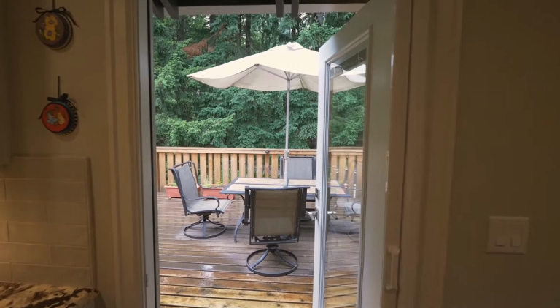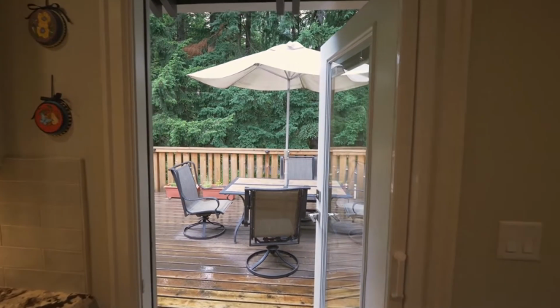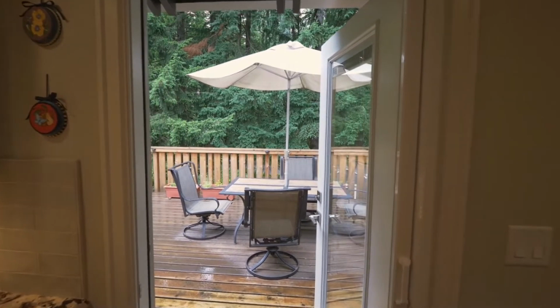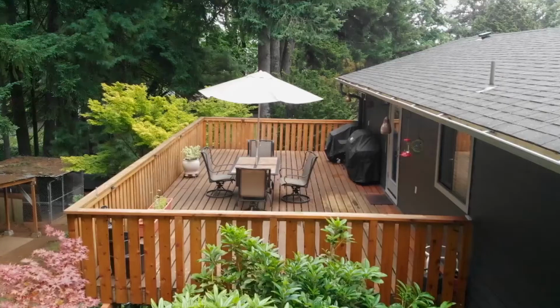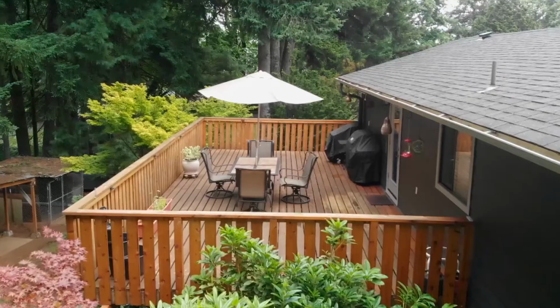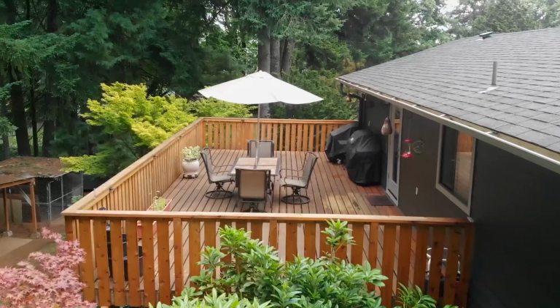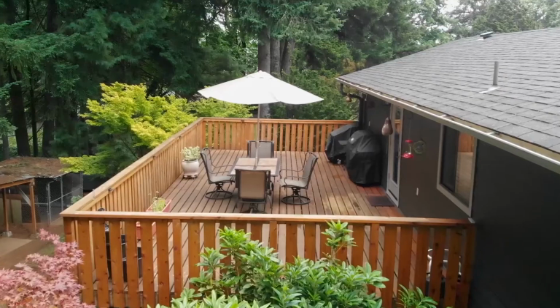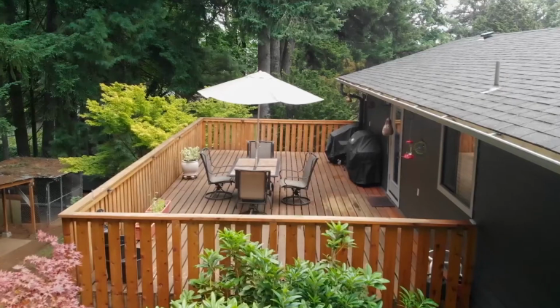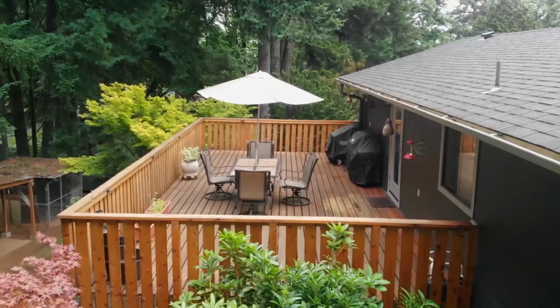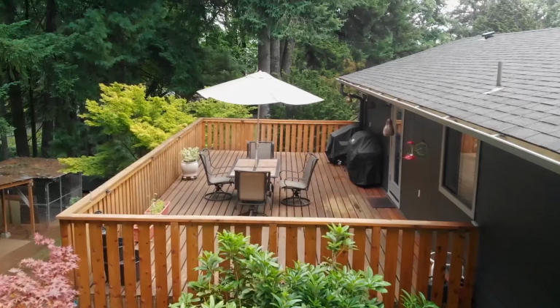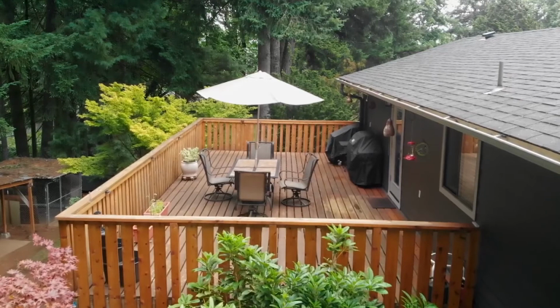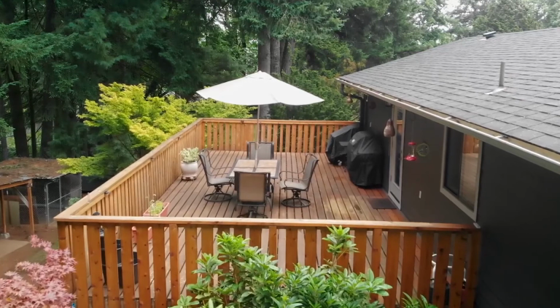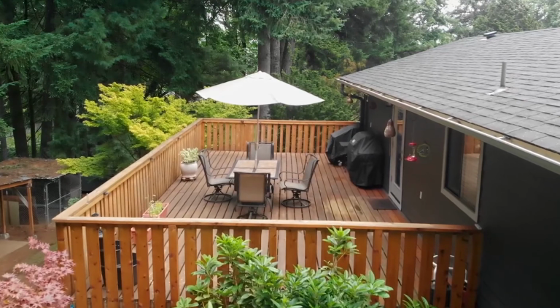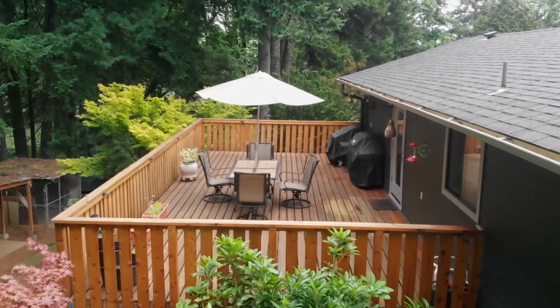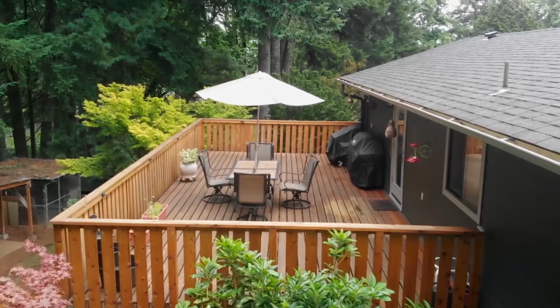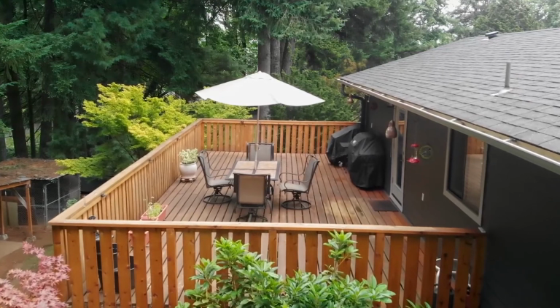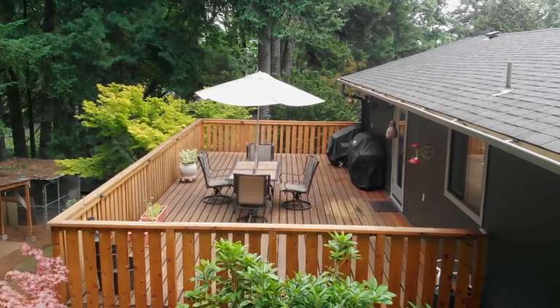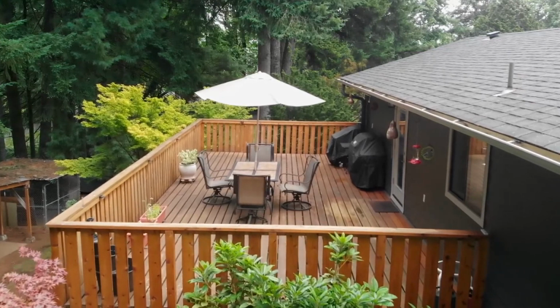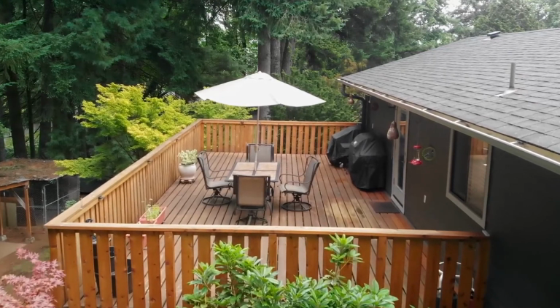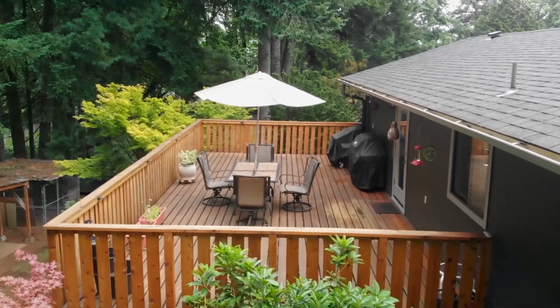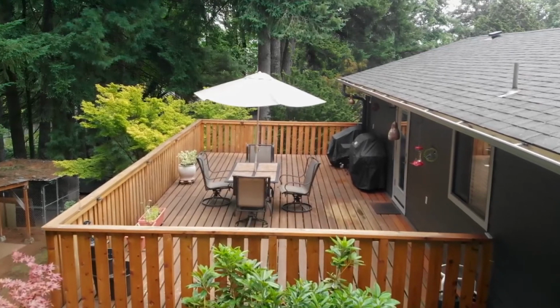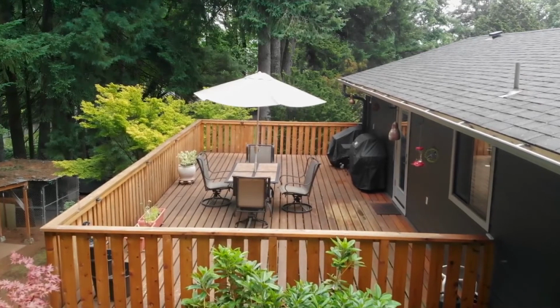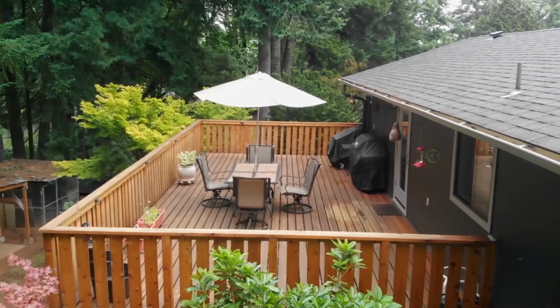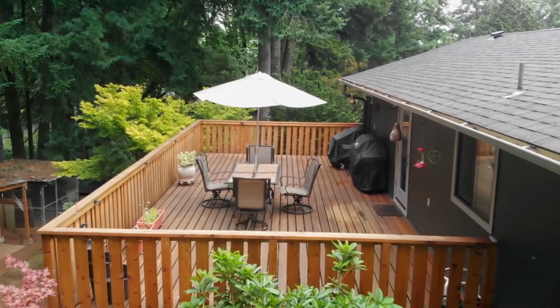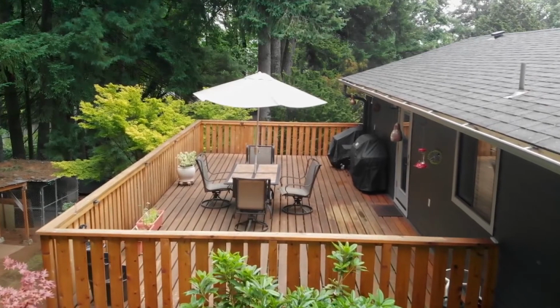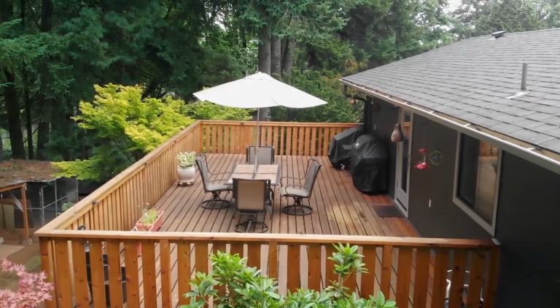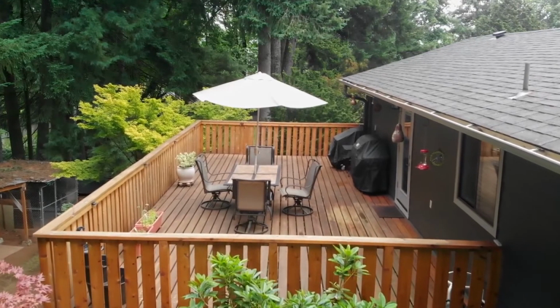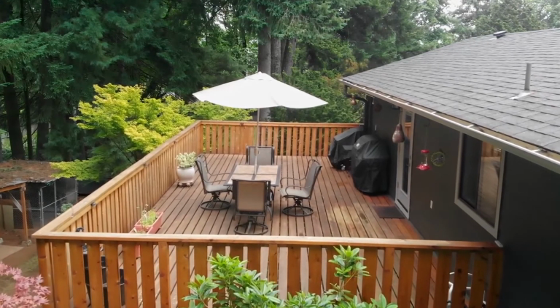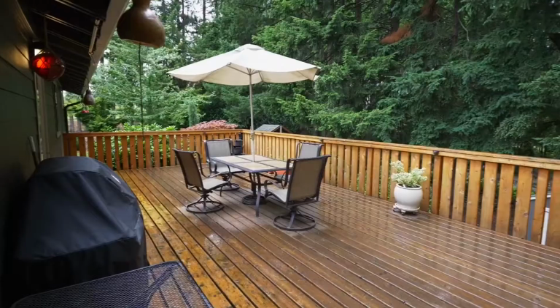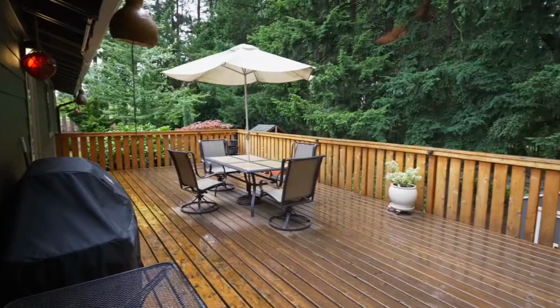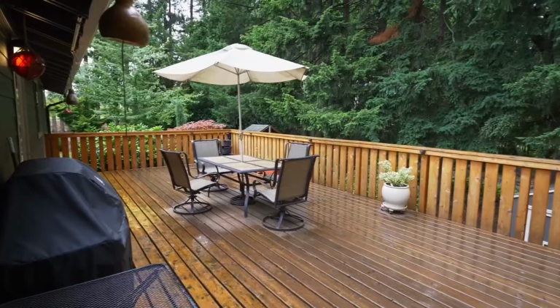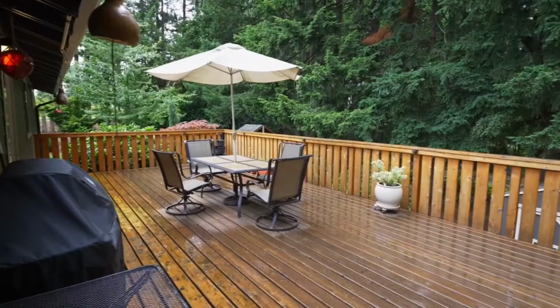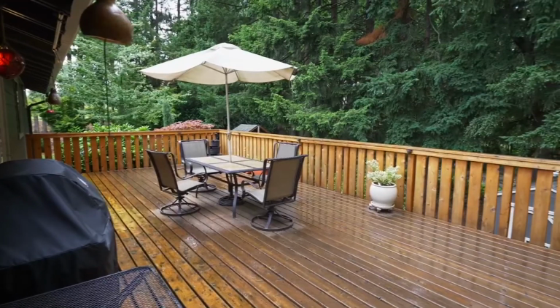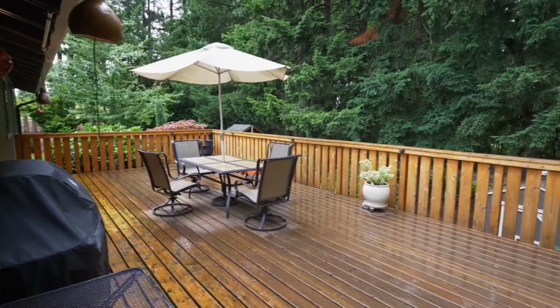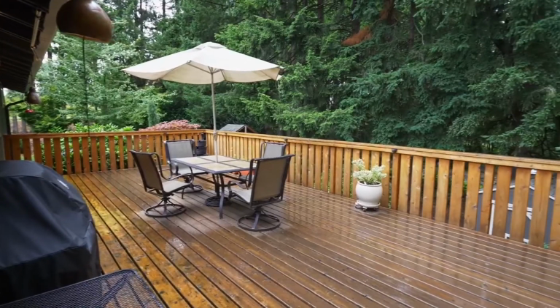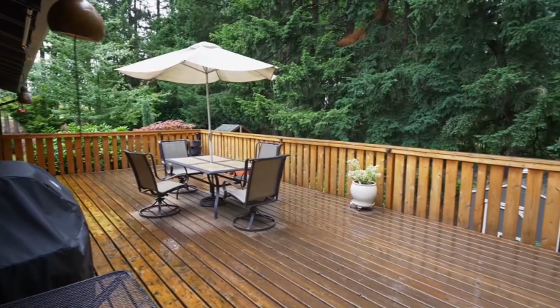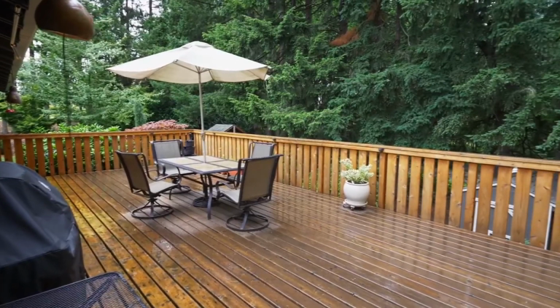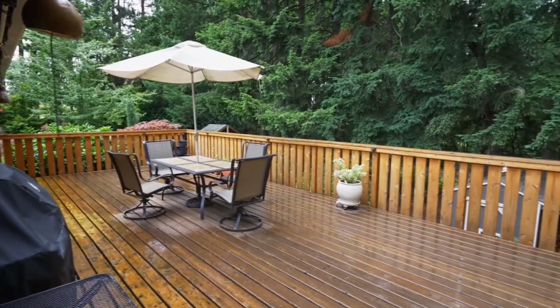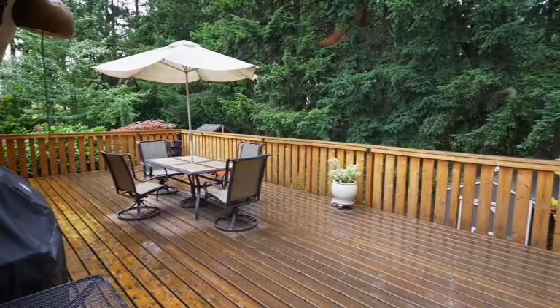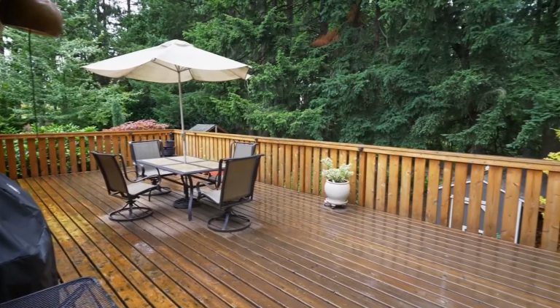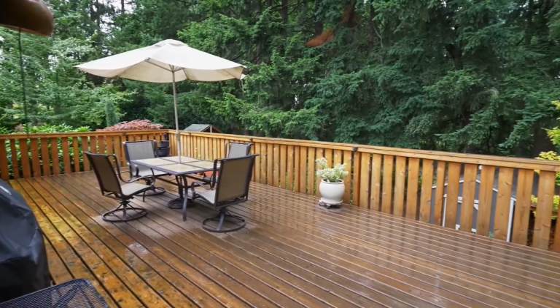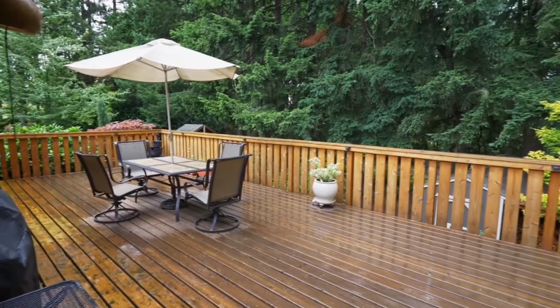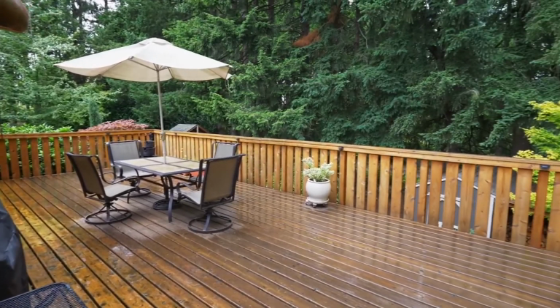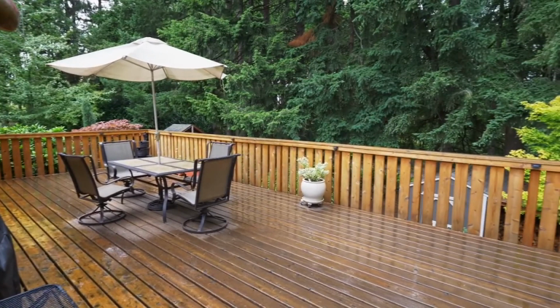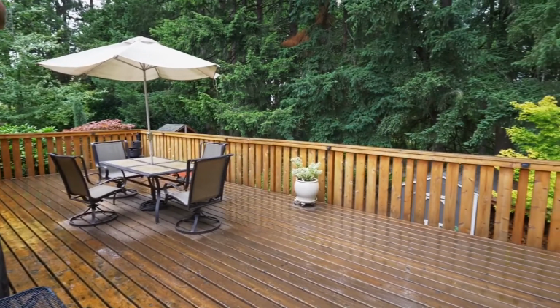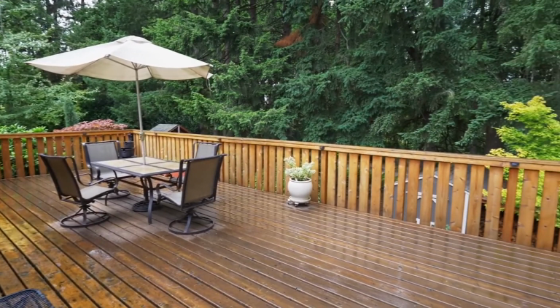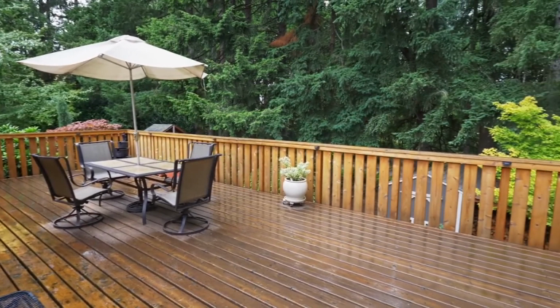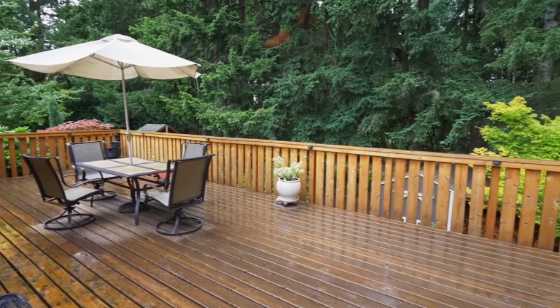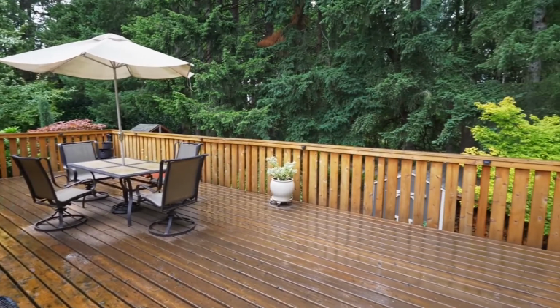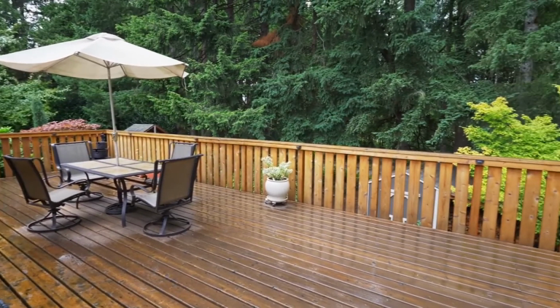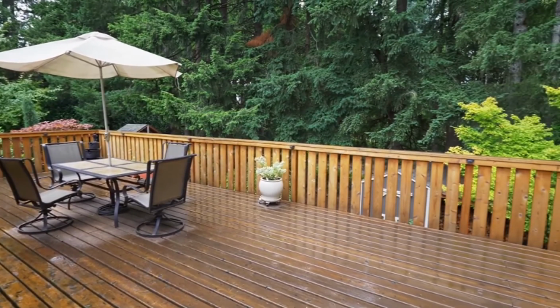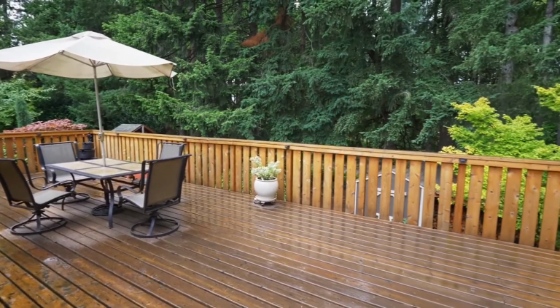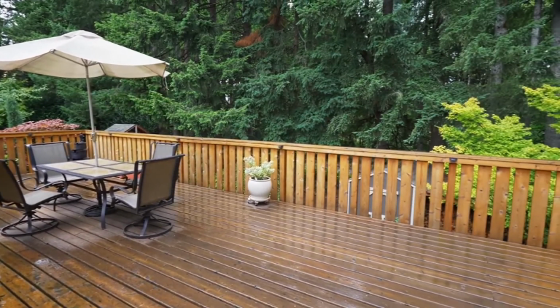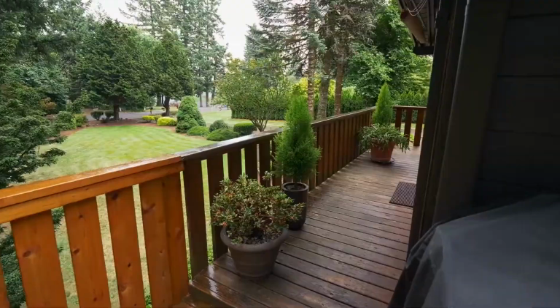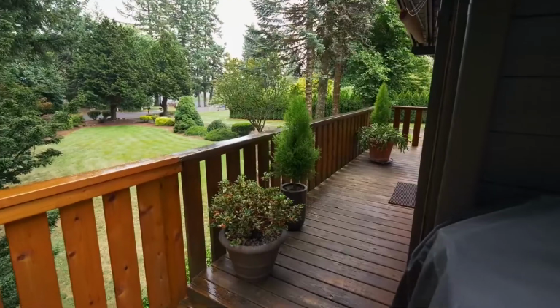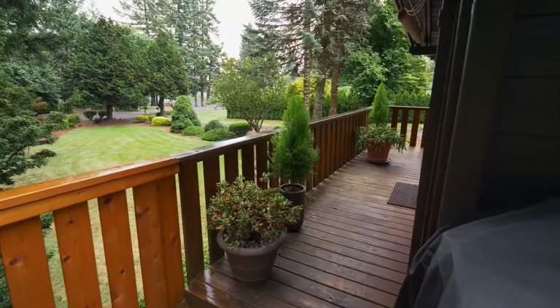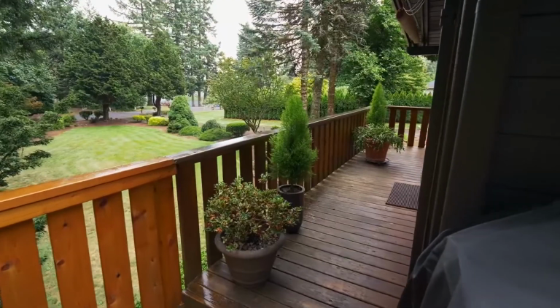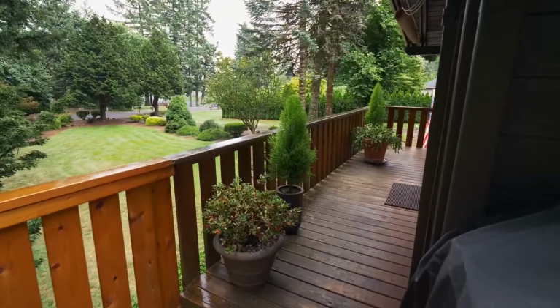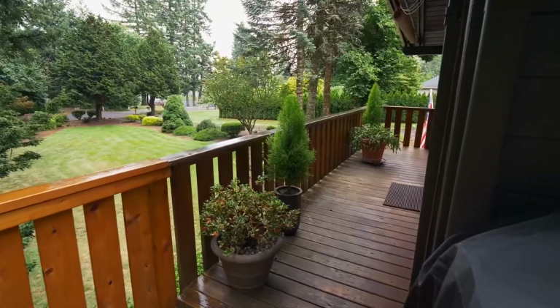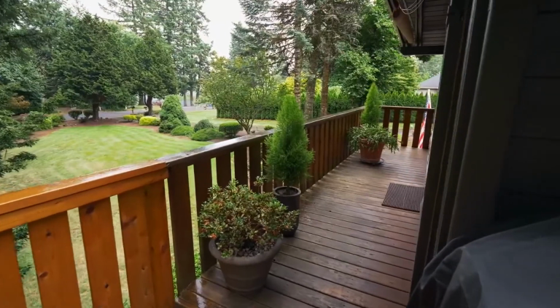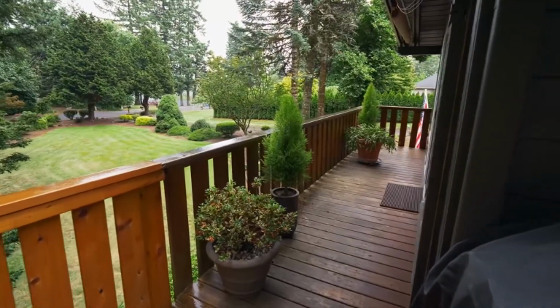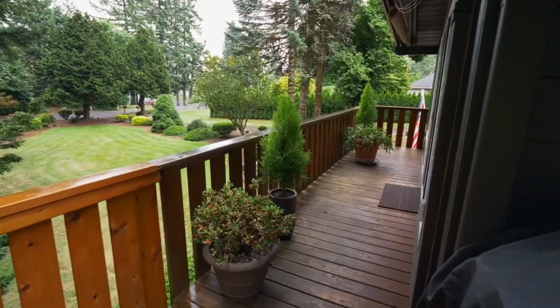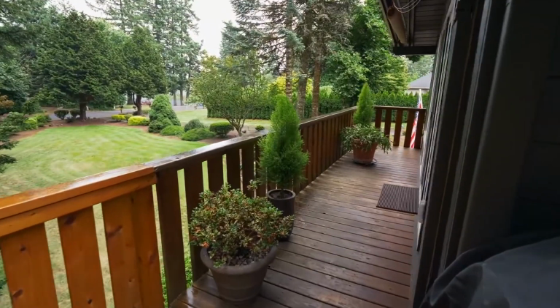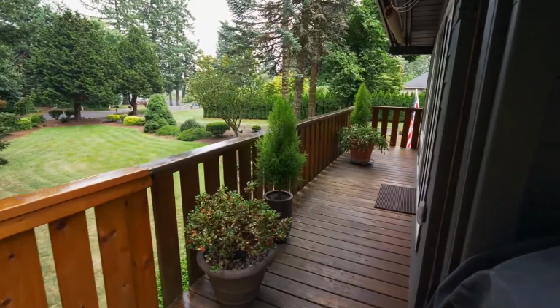Entertain or just relax and unwind on the expansive back deck, surrounded by mature trees in a serene, tranquil setting.